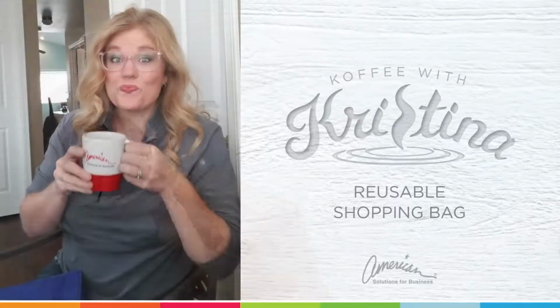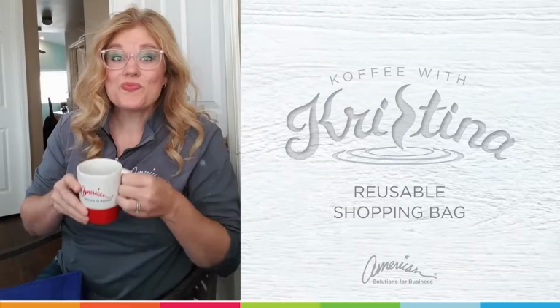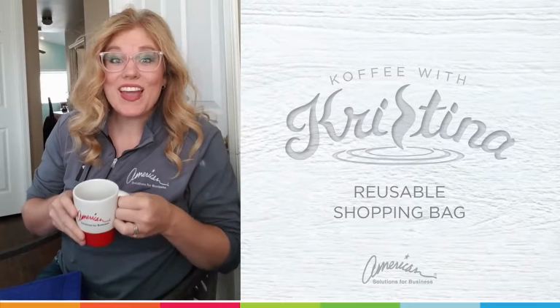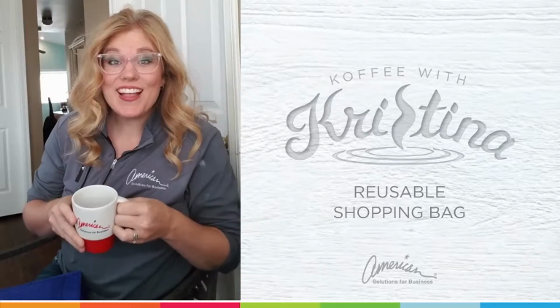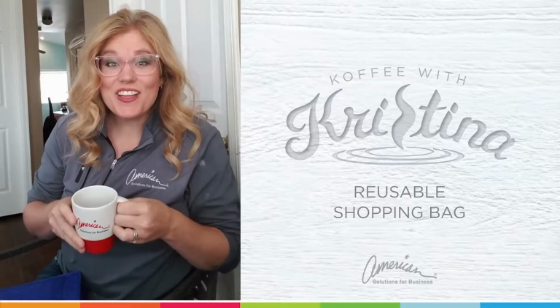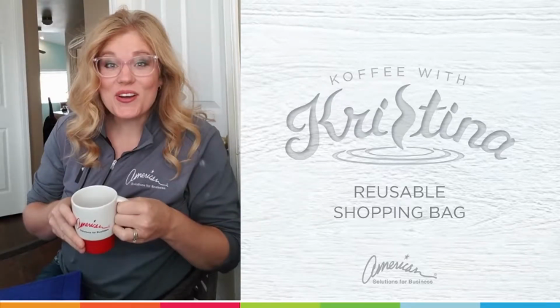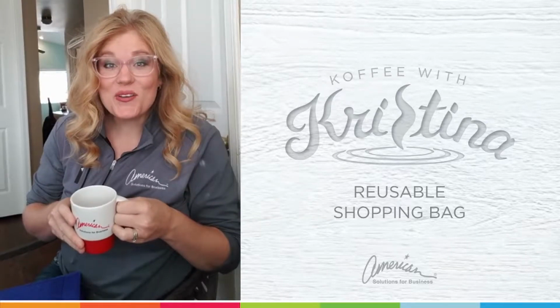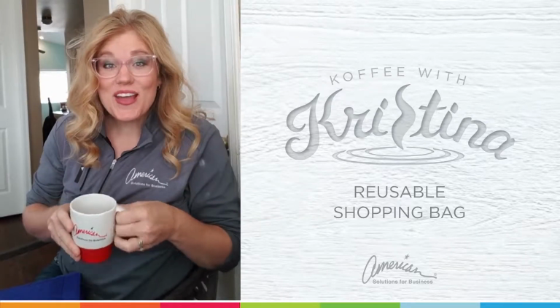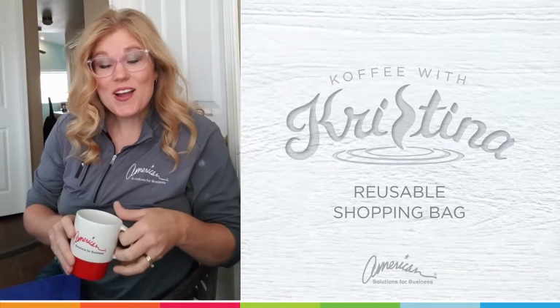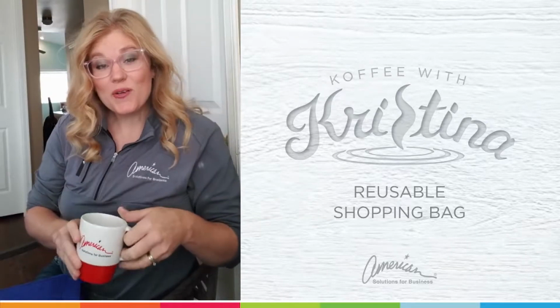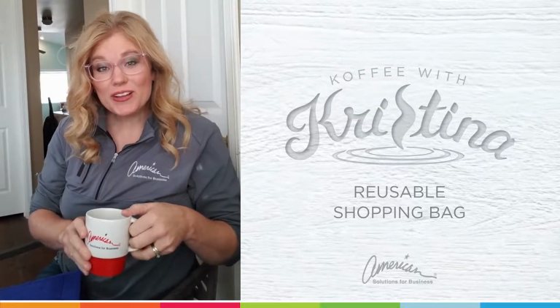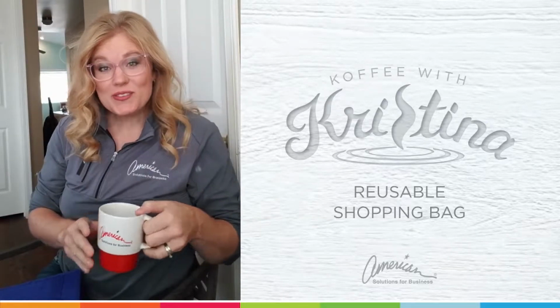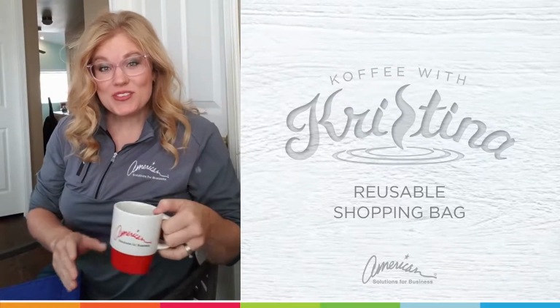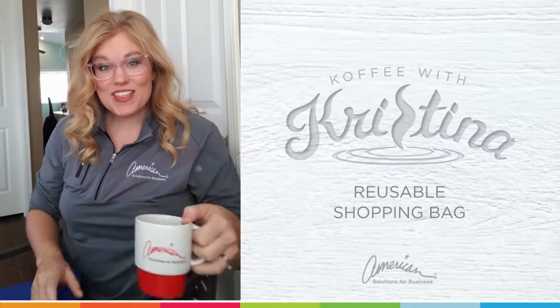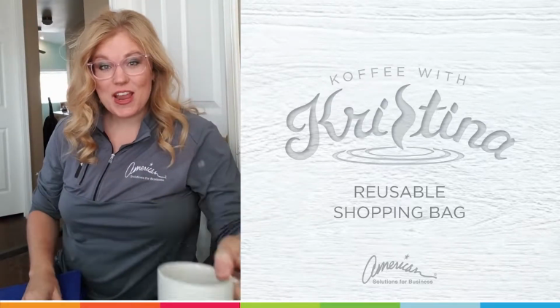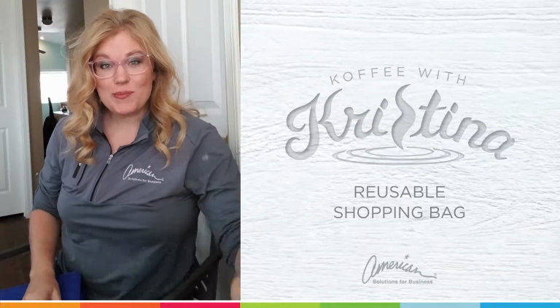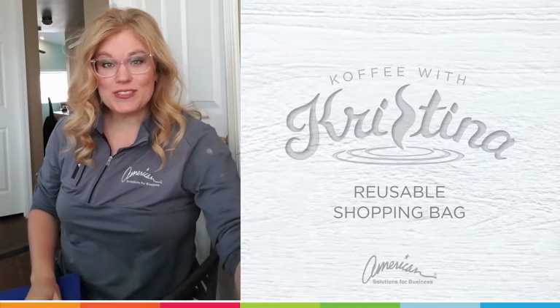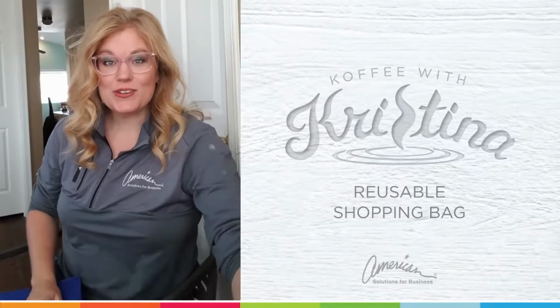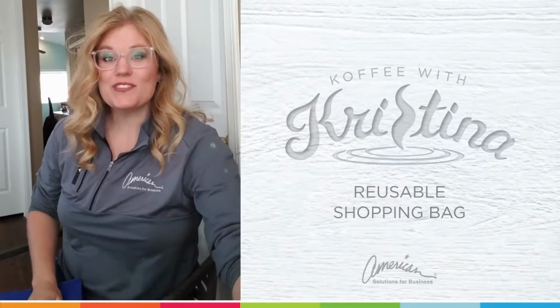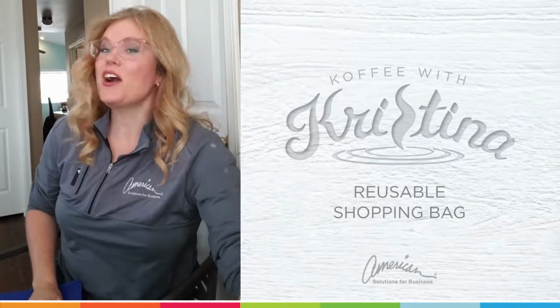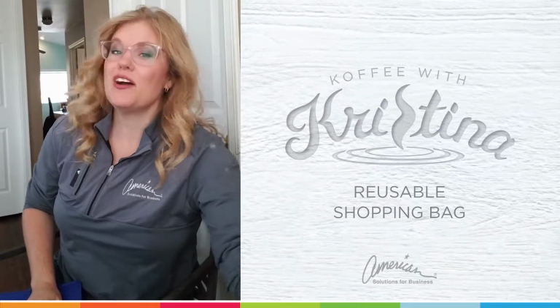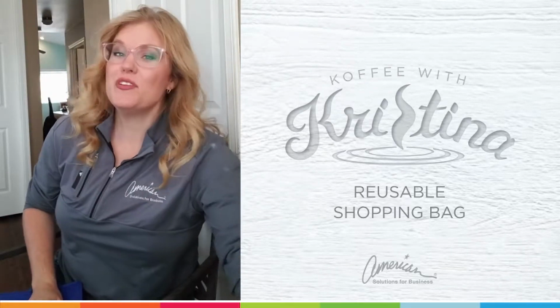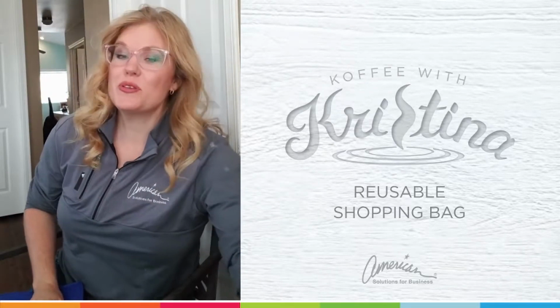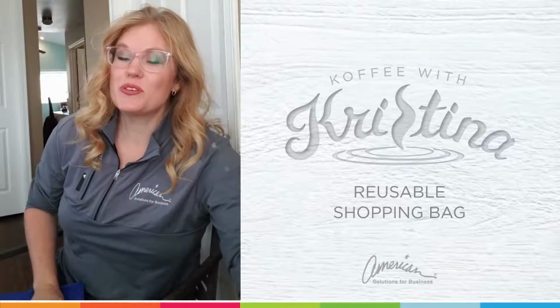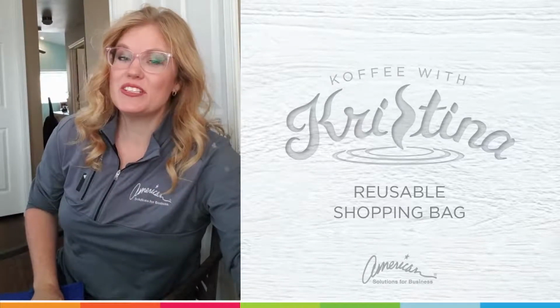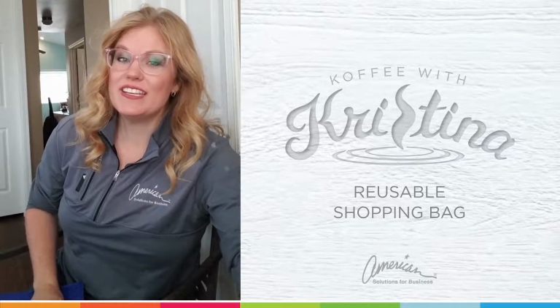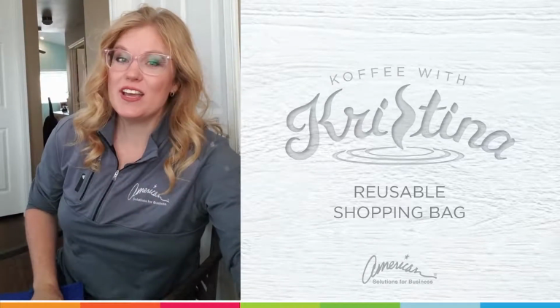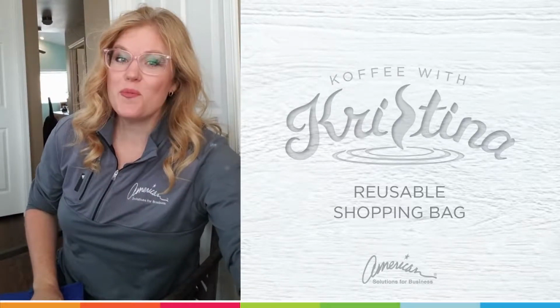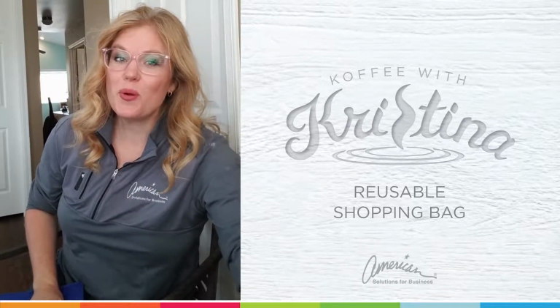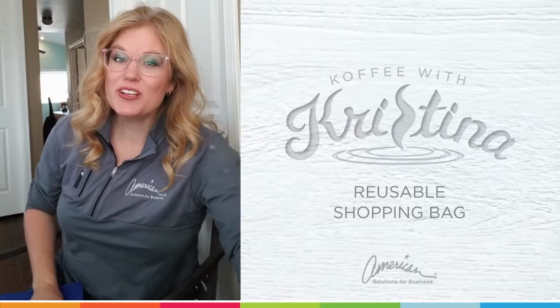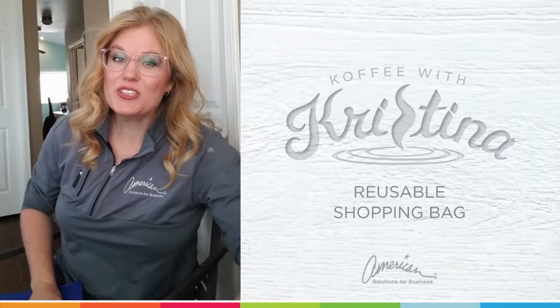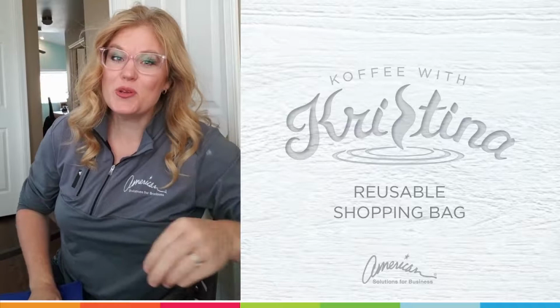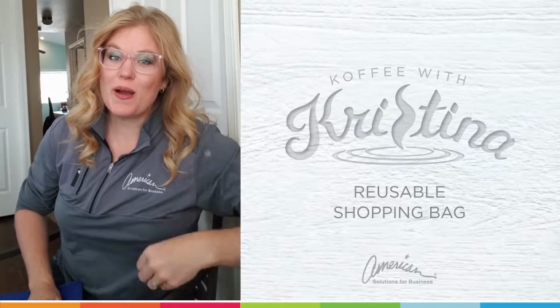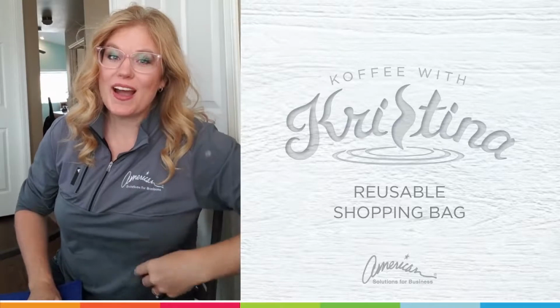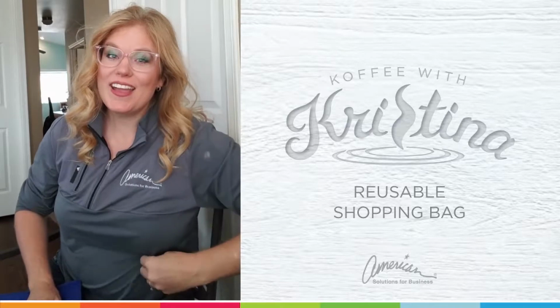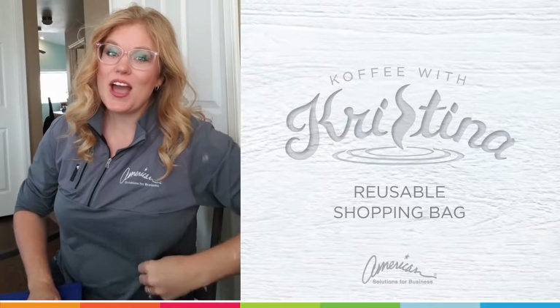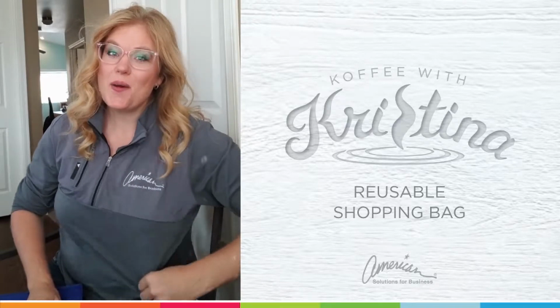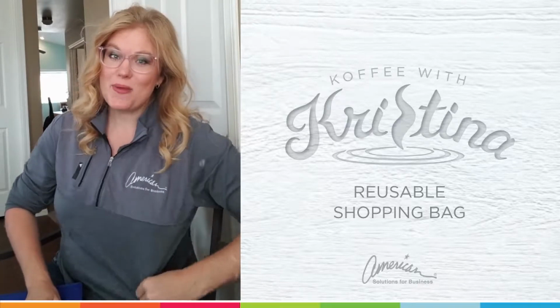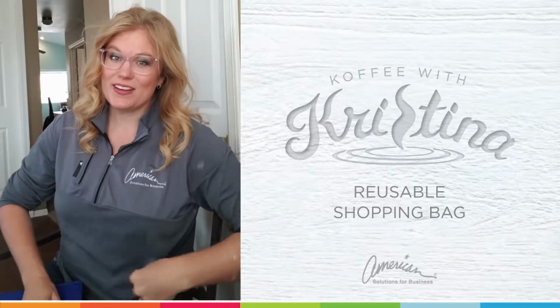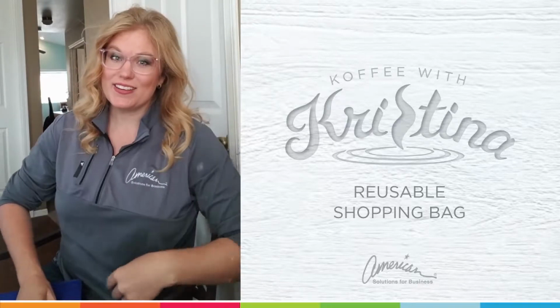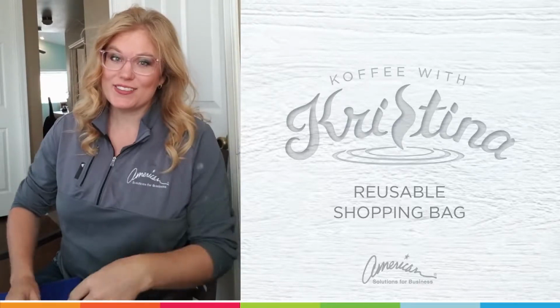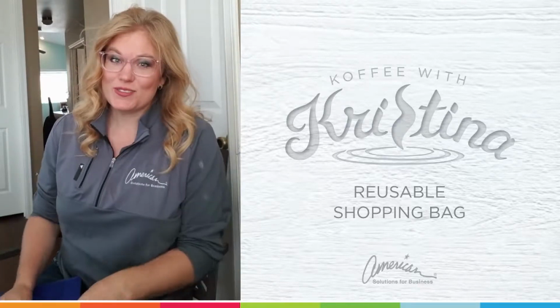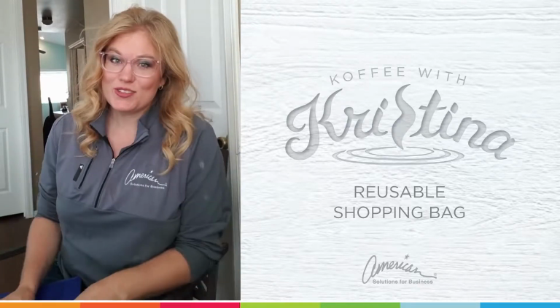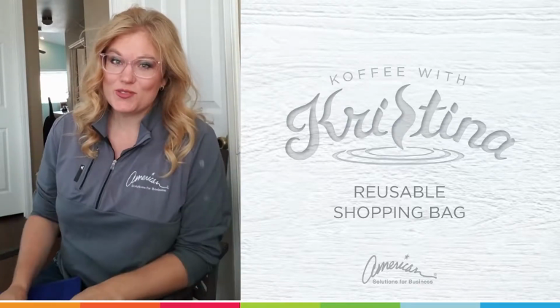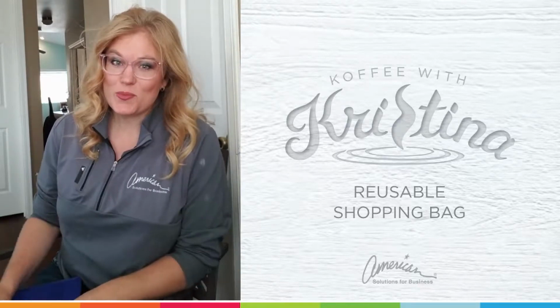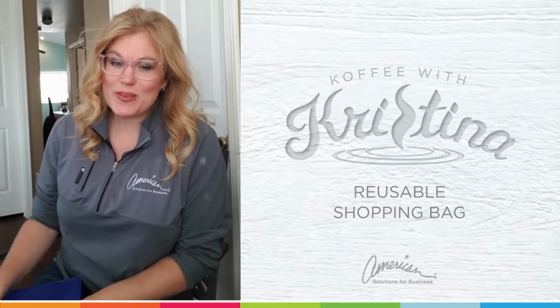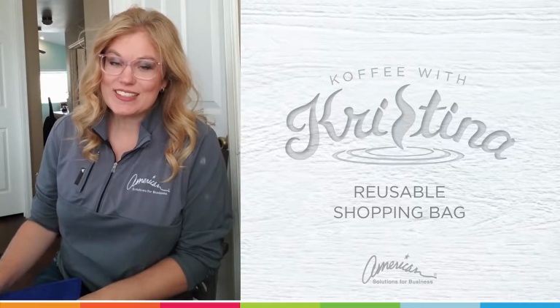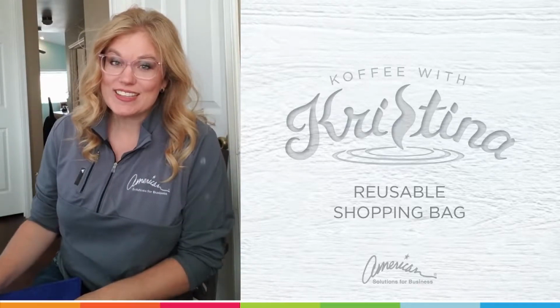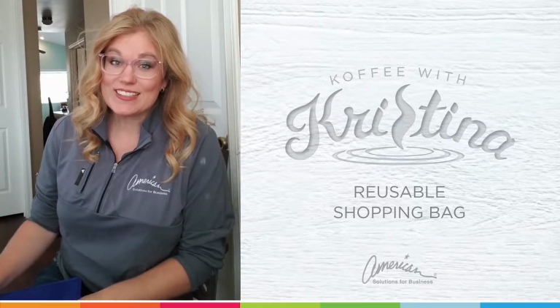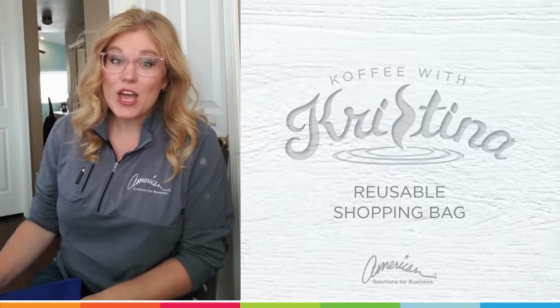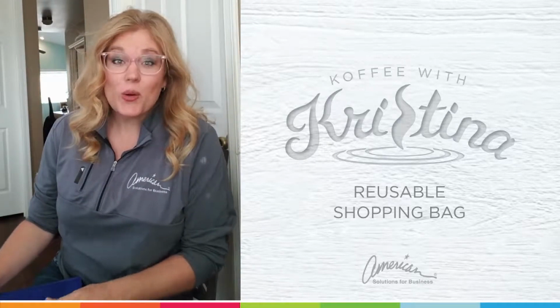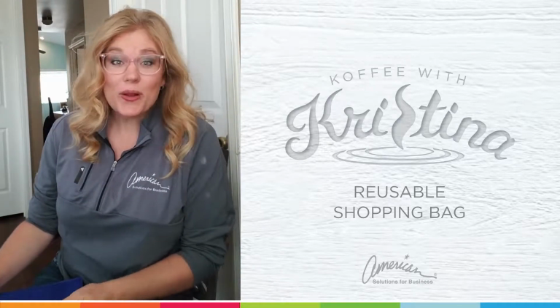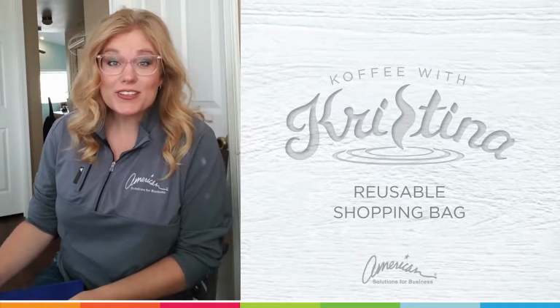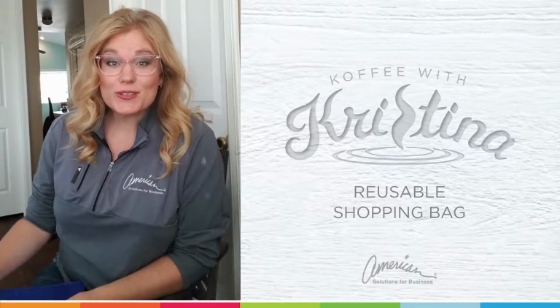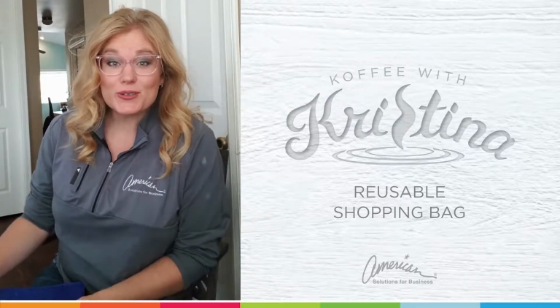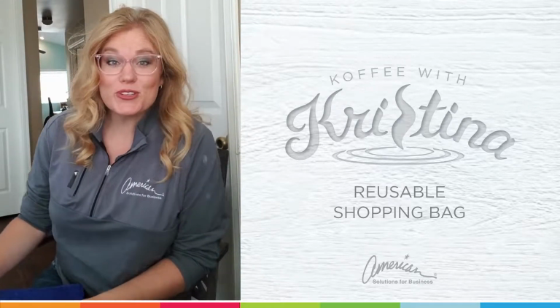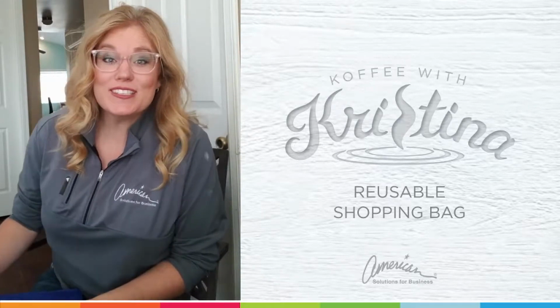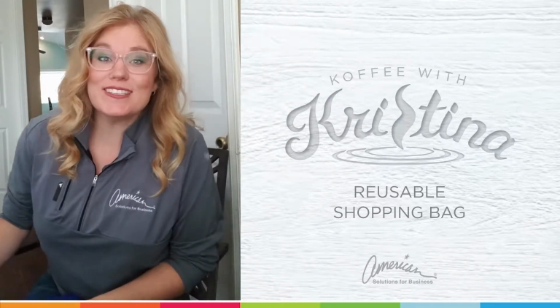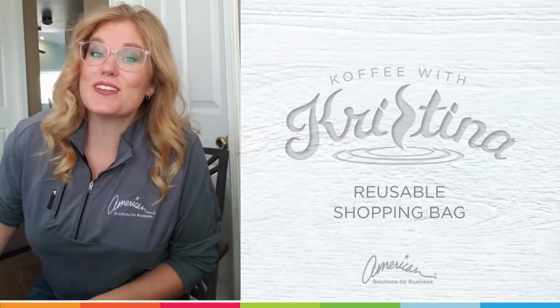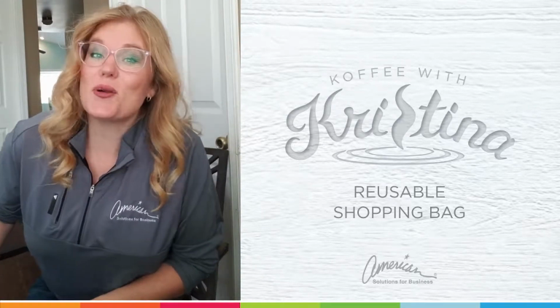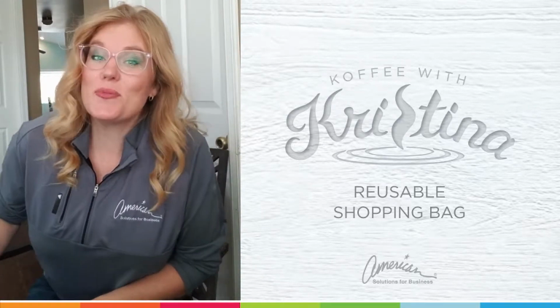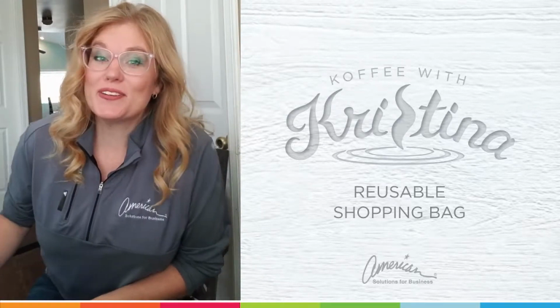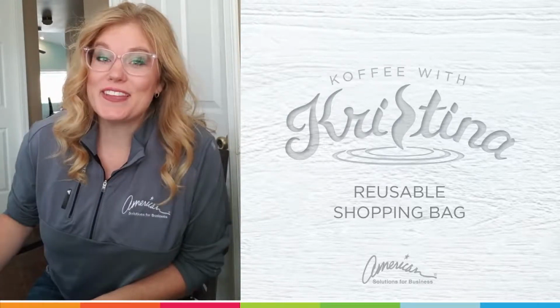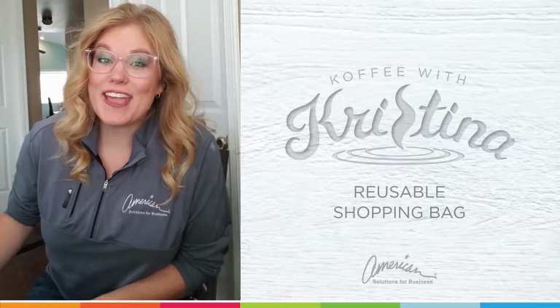Hello, welcome to another episode of Coffee with Christina, brought to you by American Solutions for Business, where Solutions is our middle name.